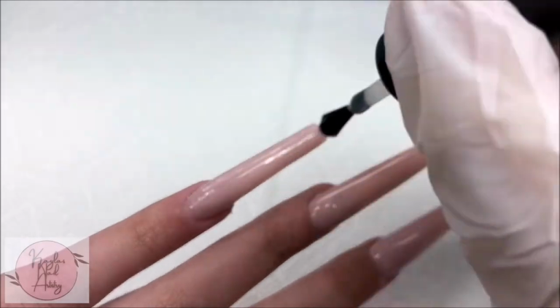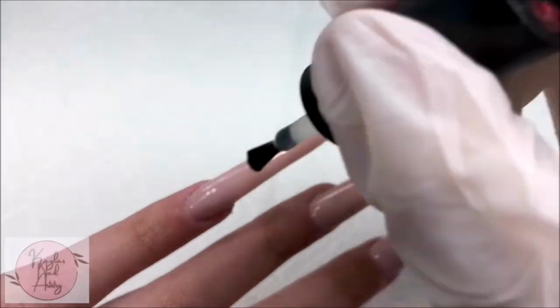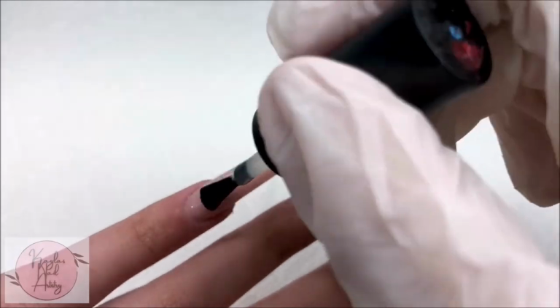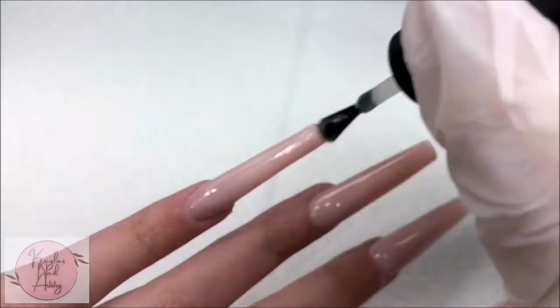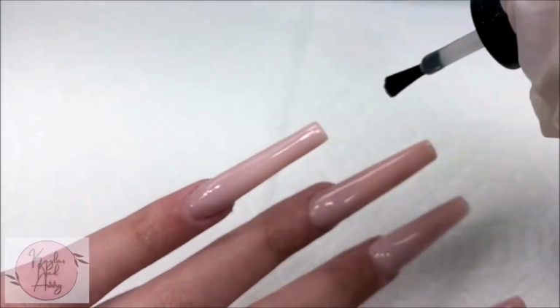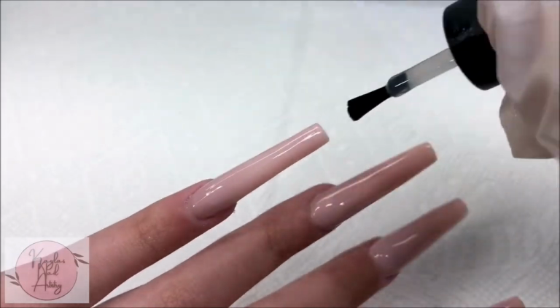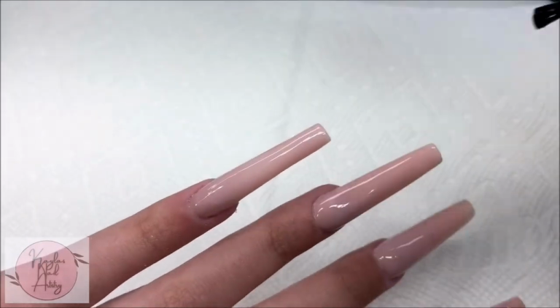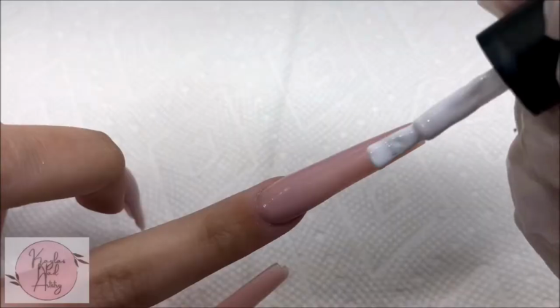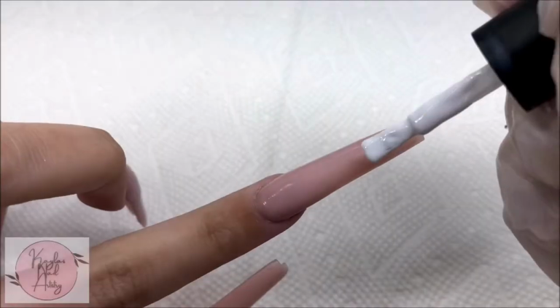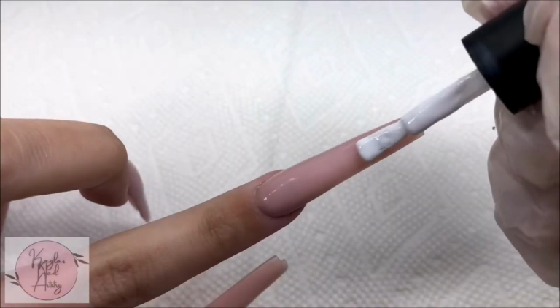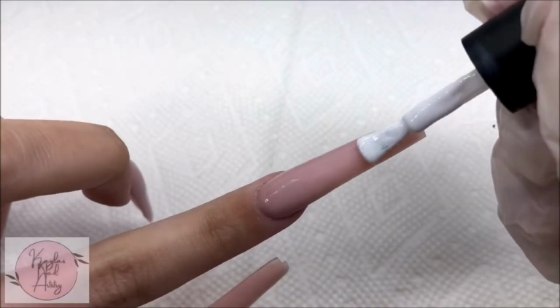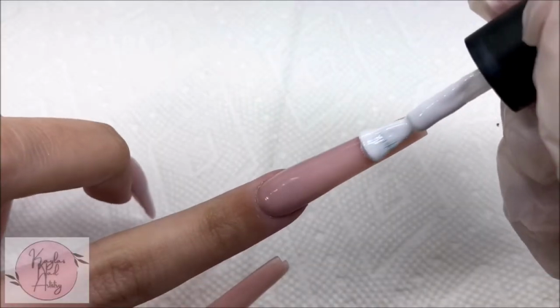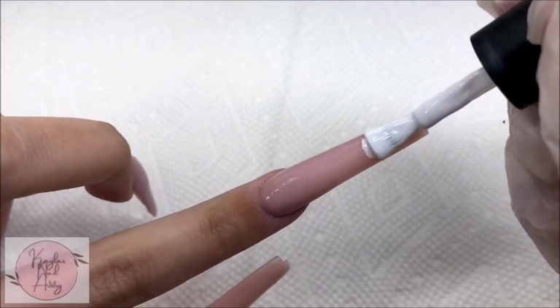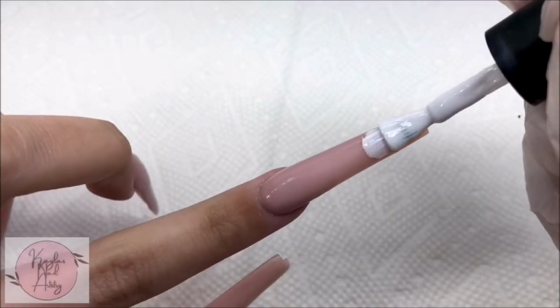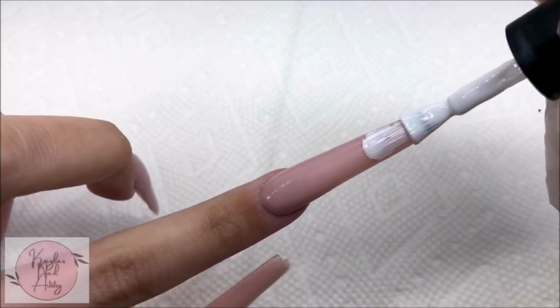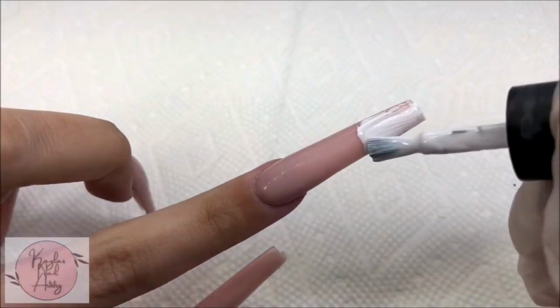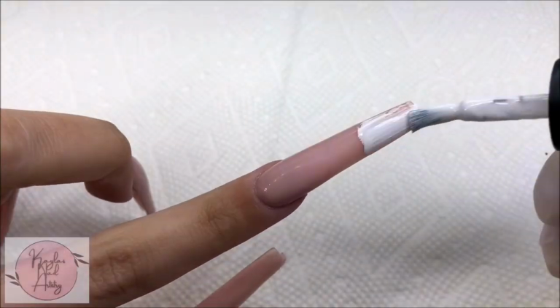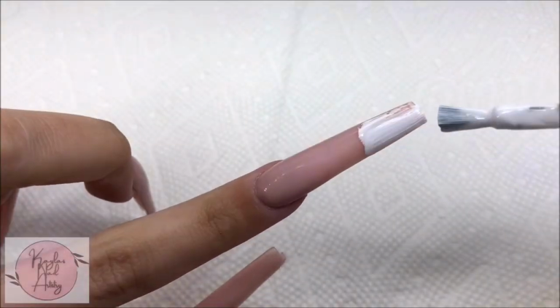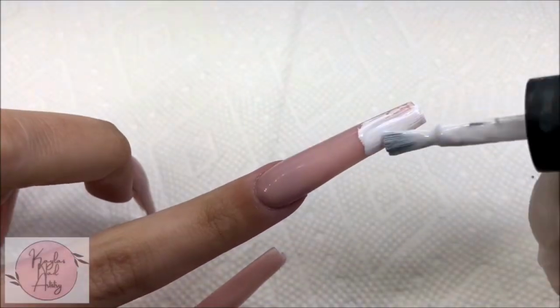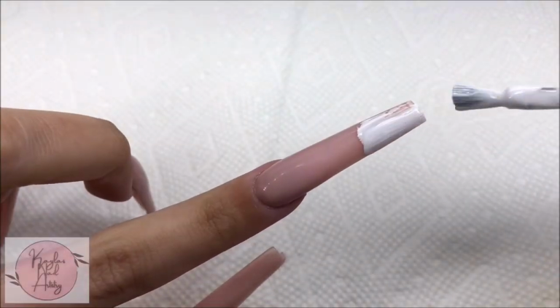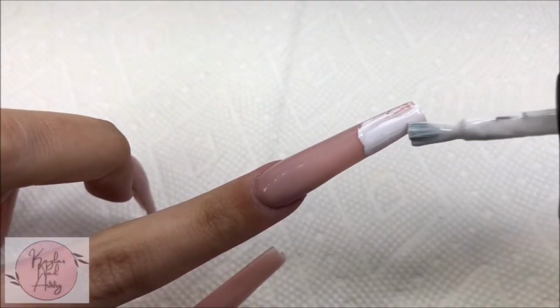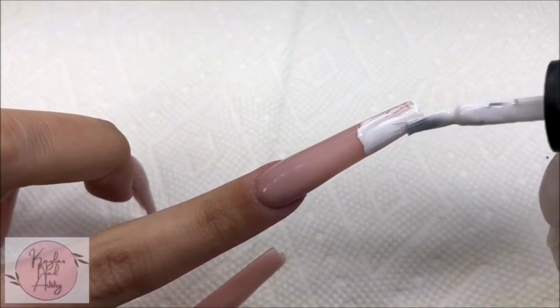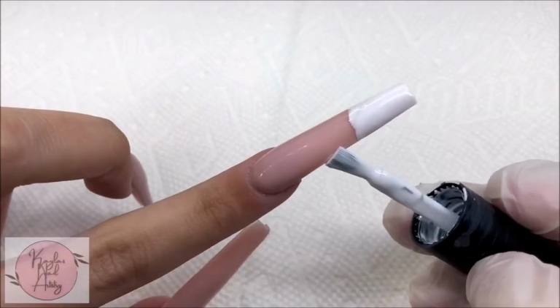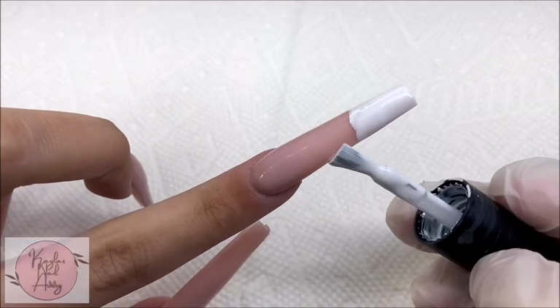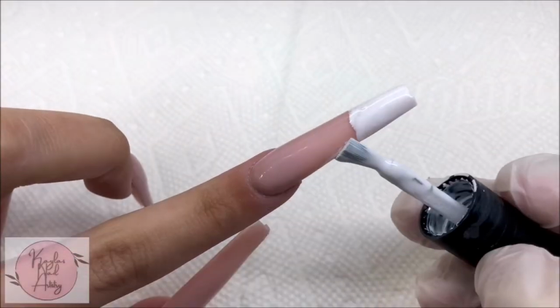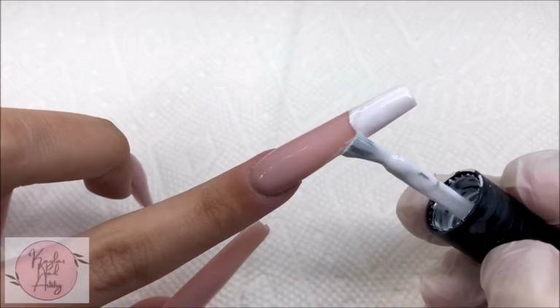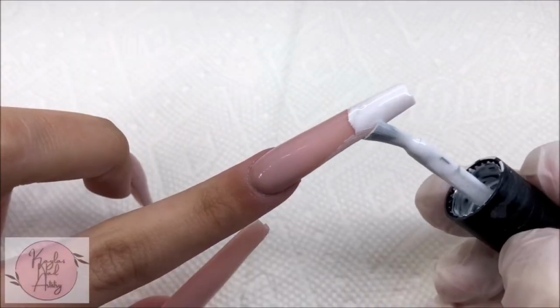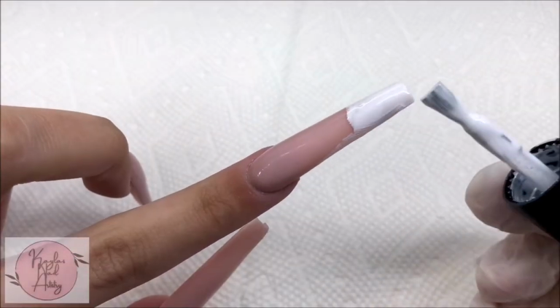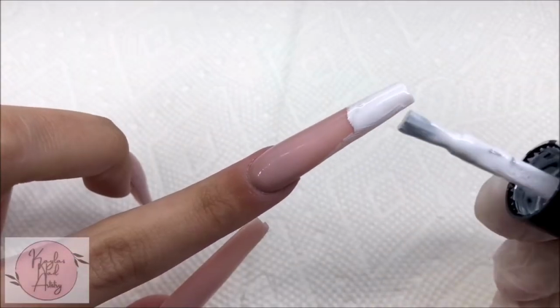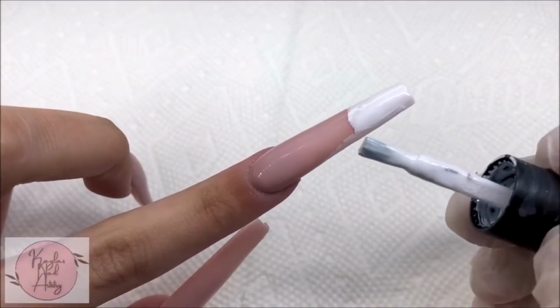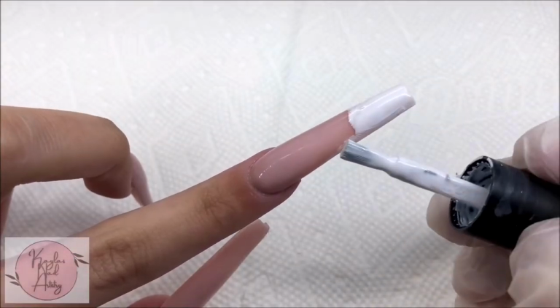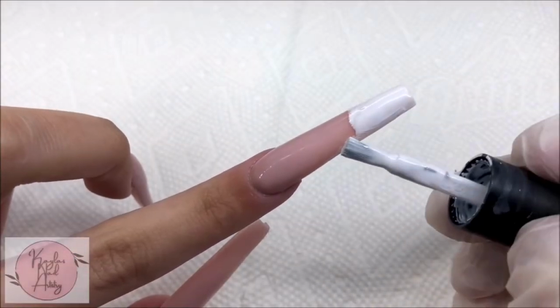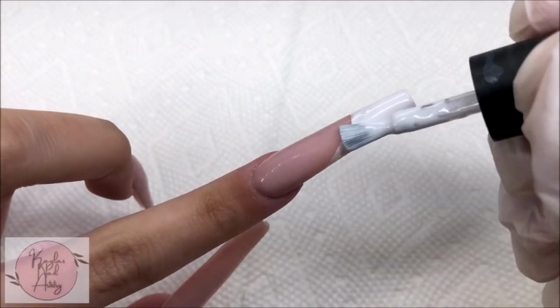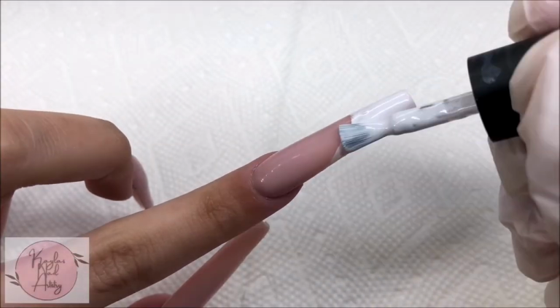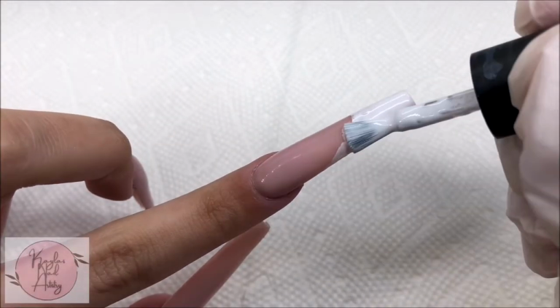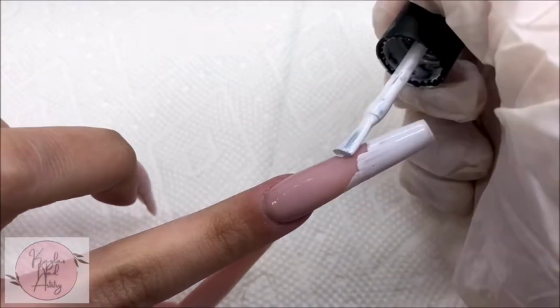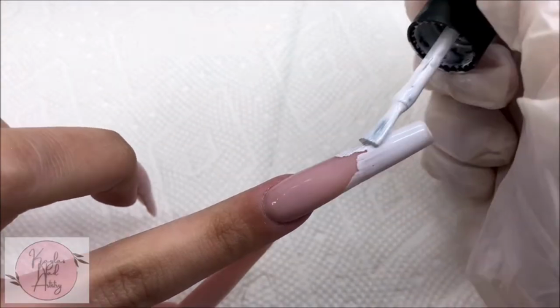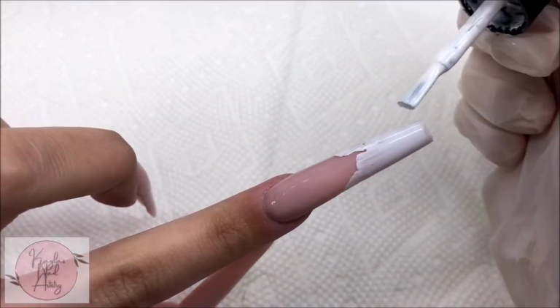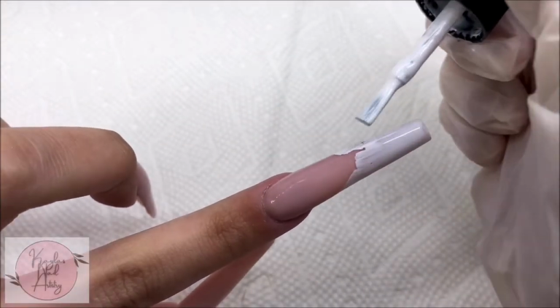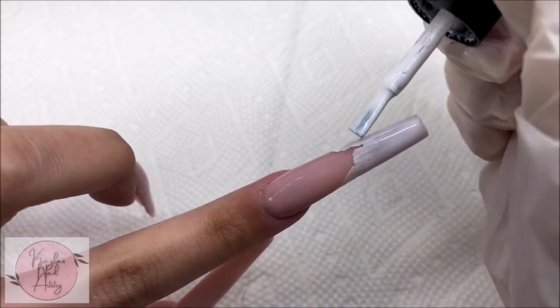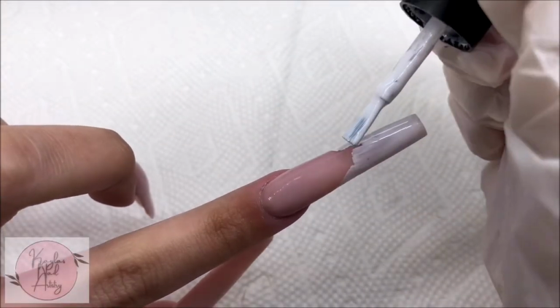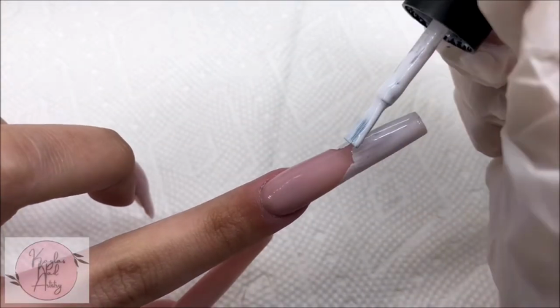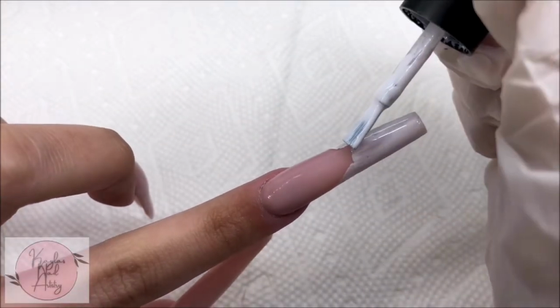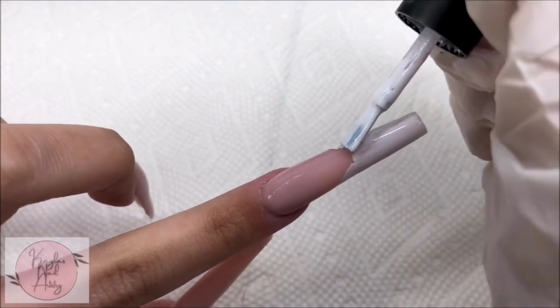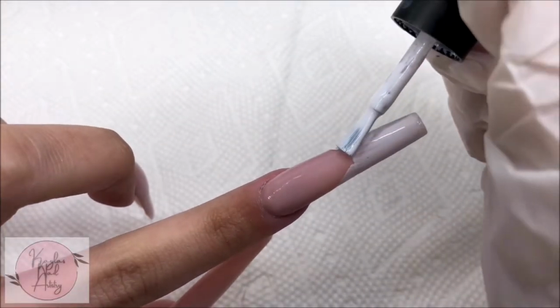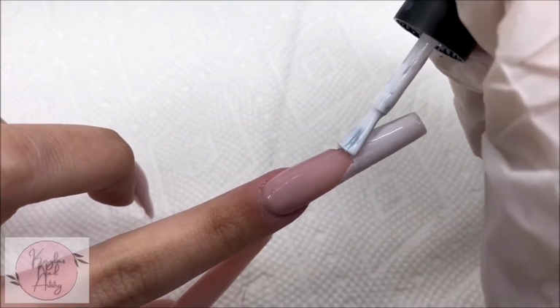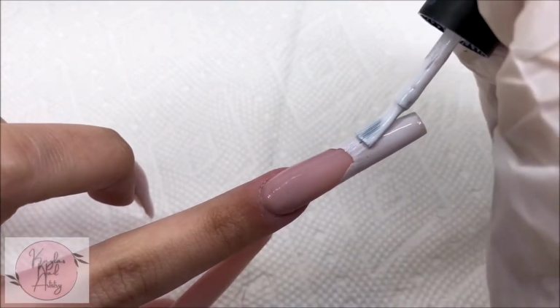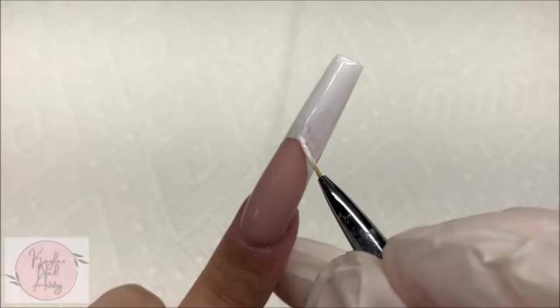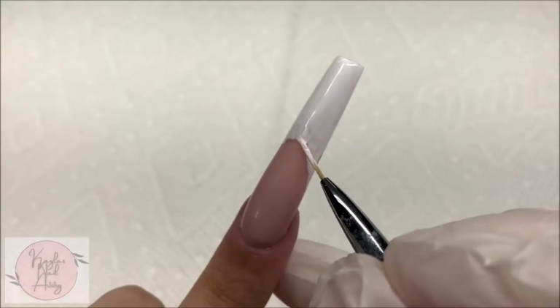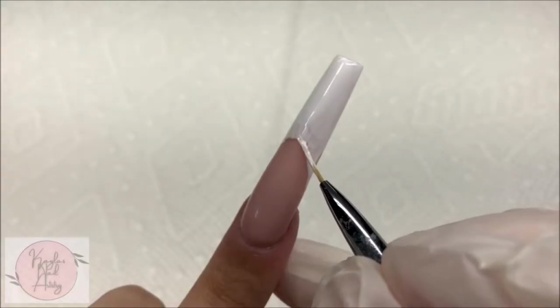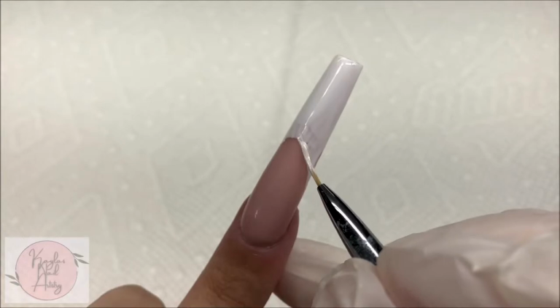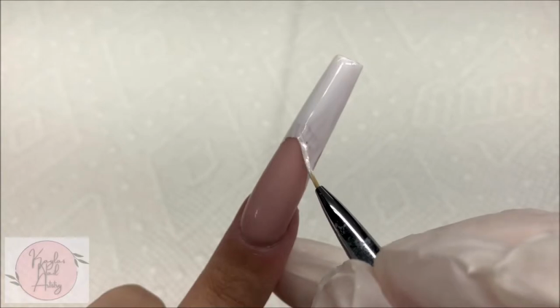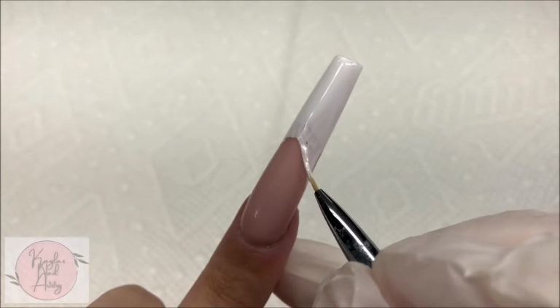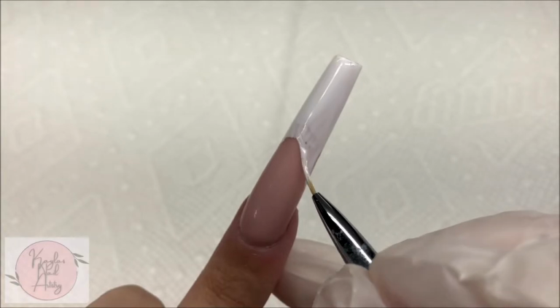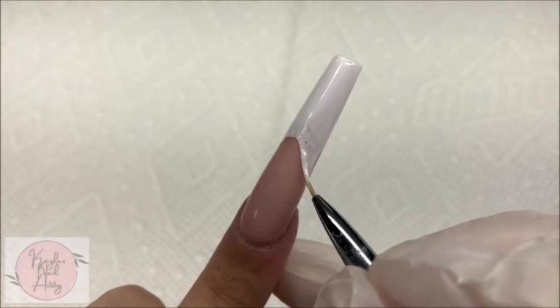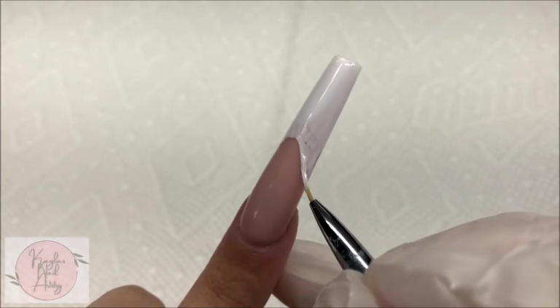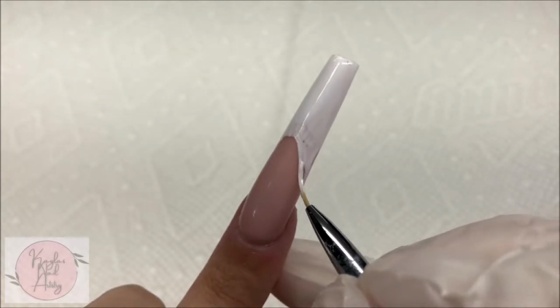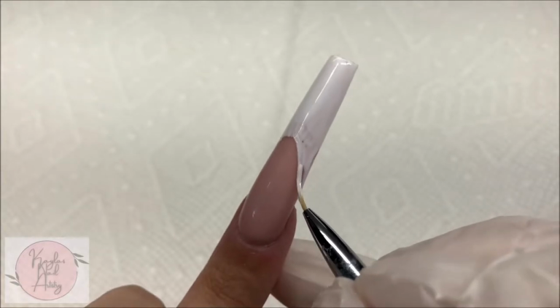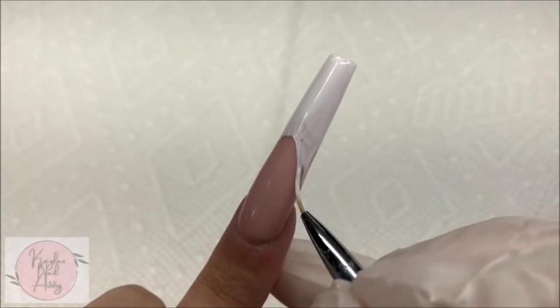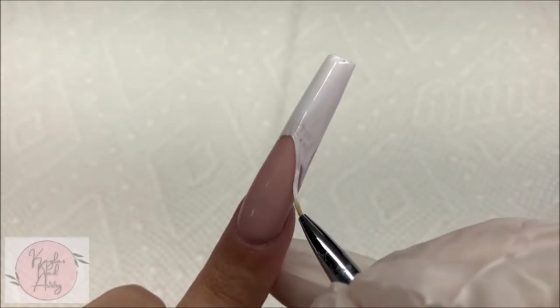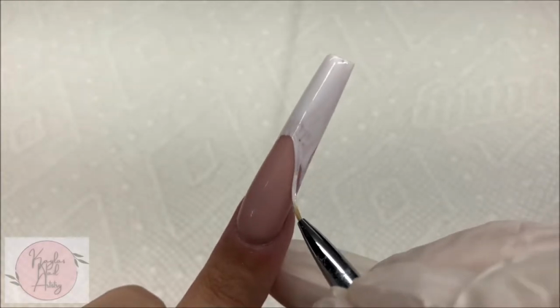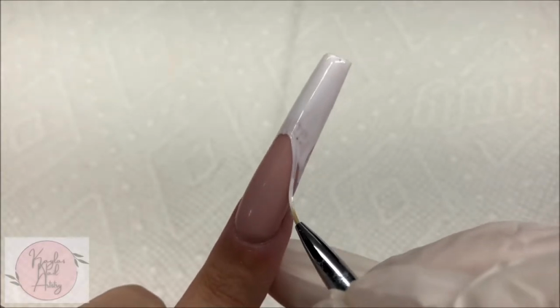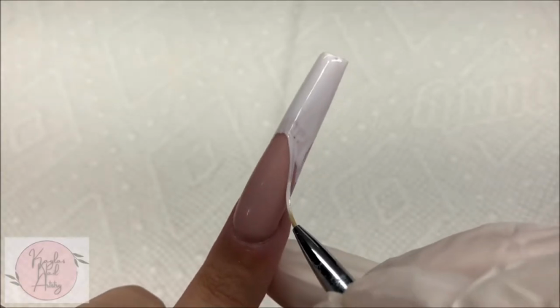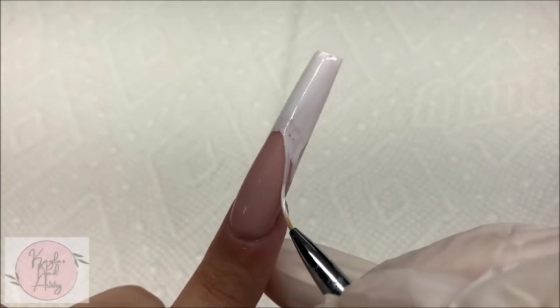Starting with our pointer finger, I'm going to paint on a white French design using a detailed liner brush. I'm creating the smile line.